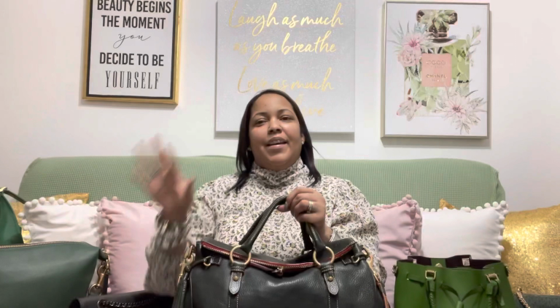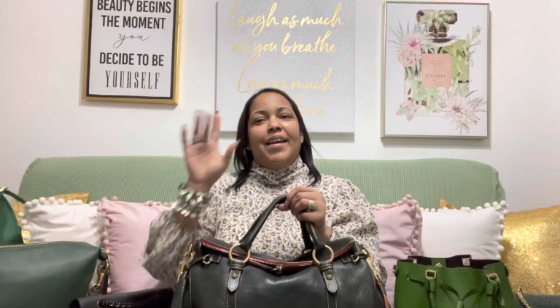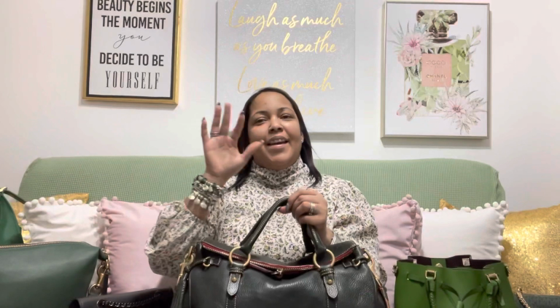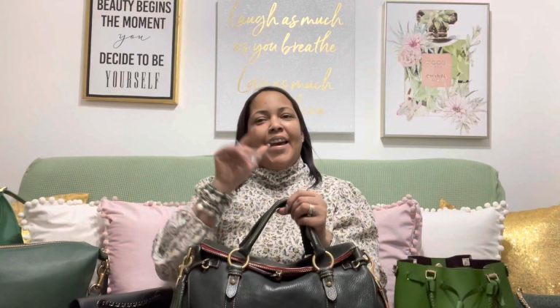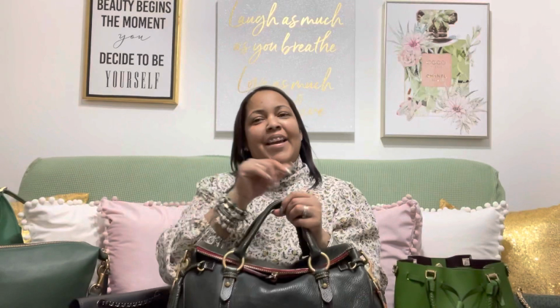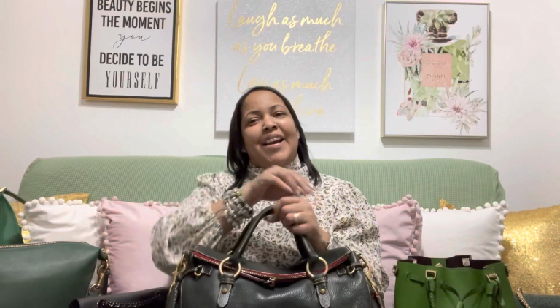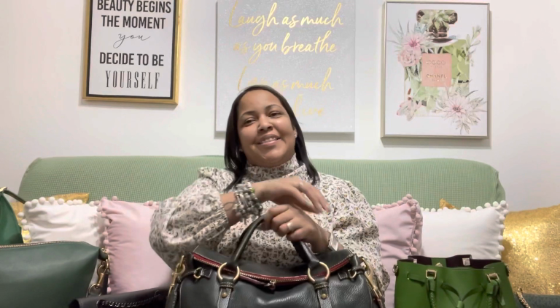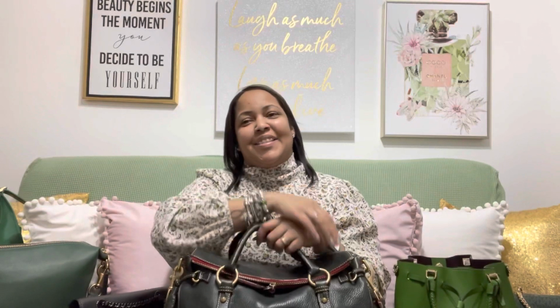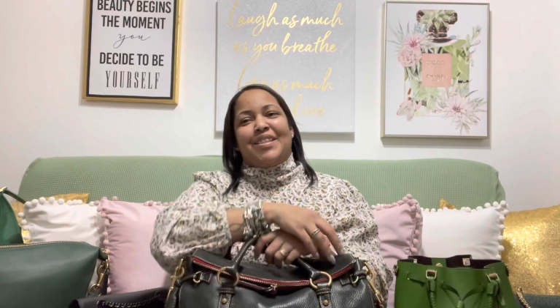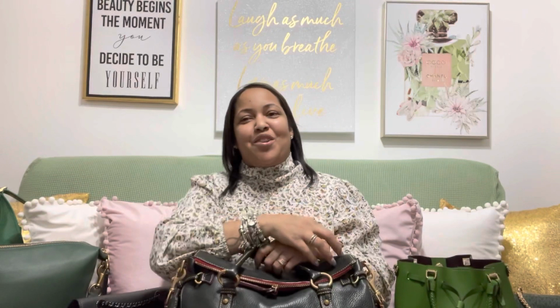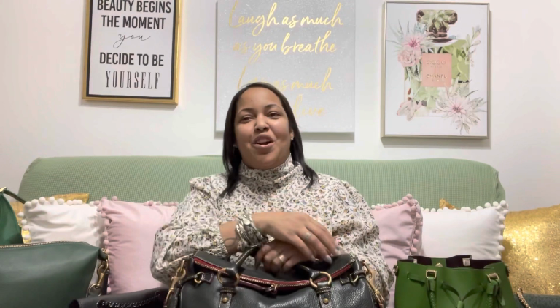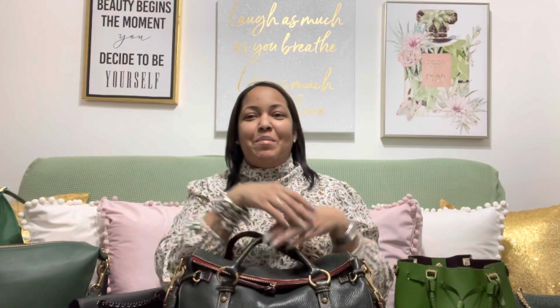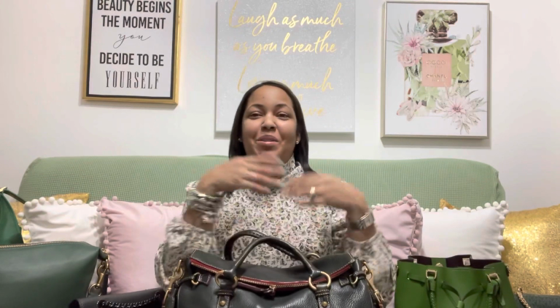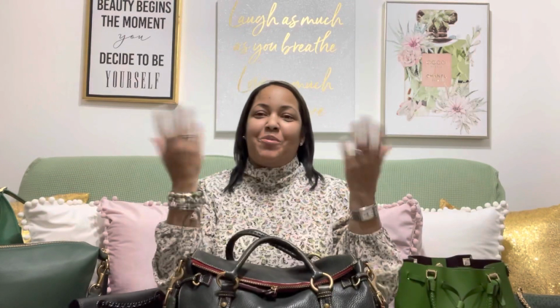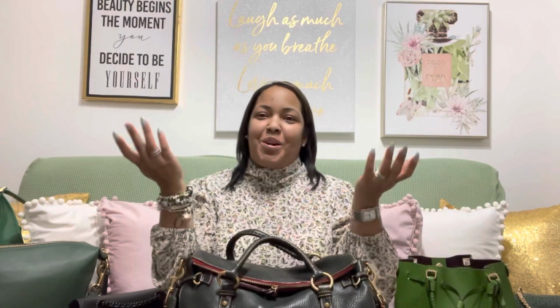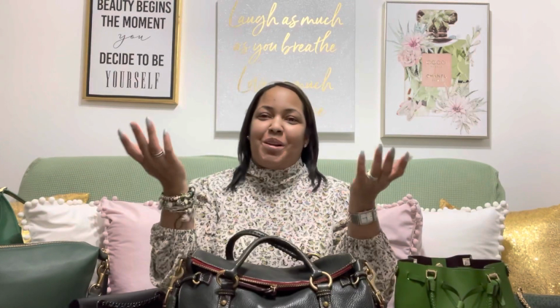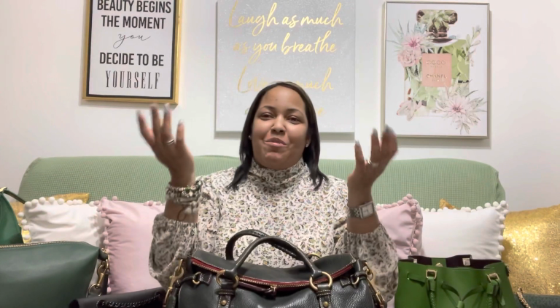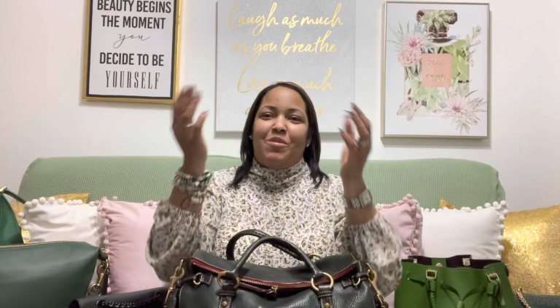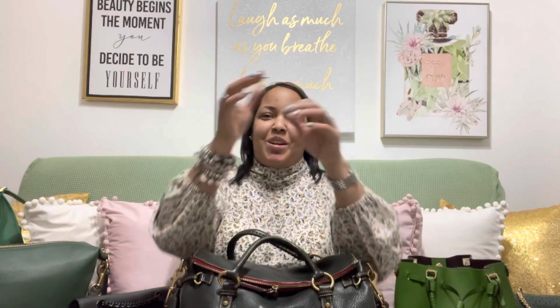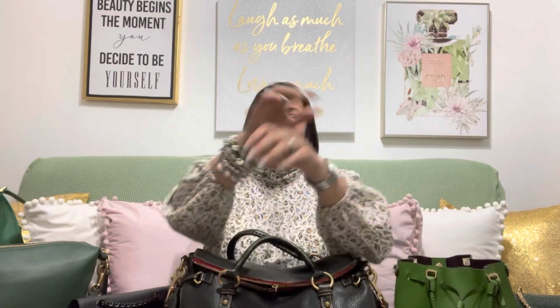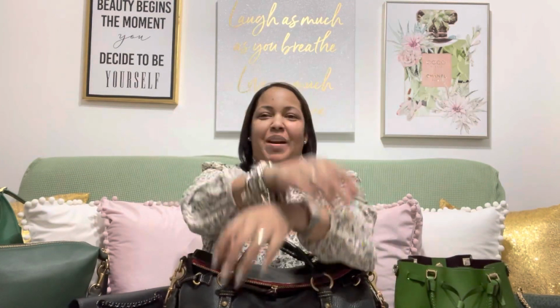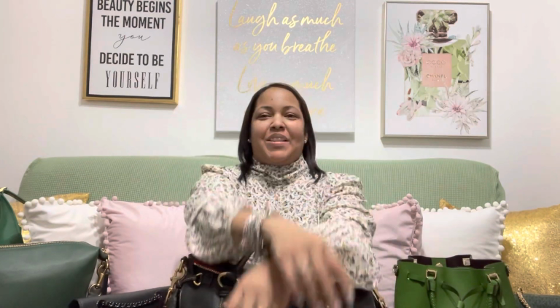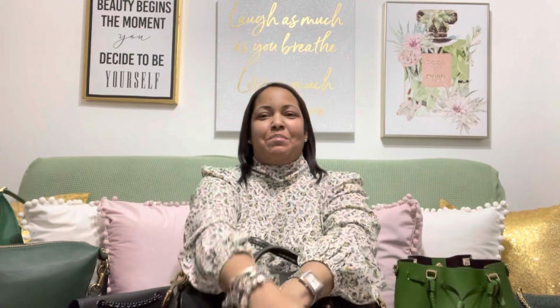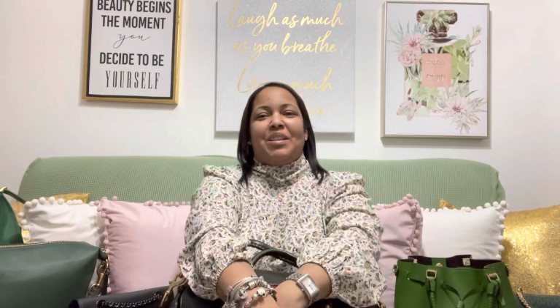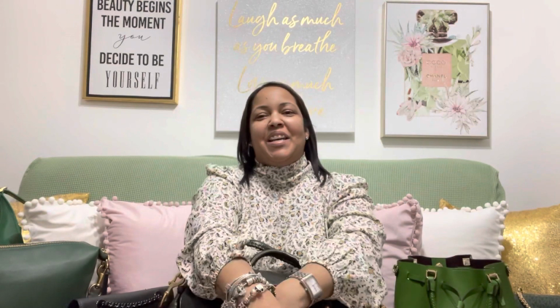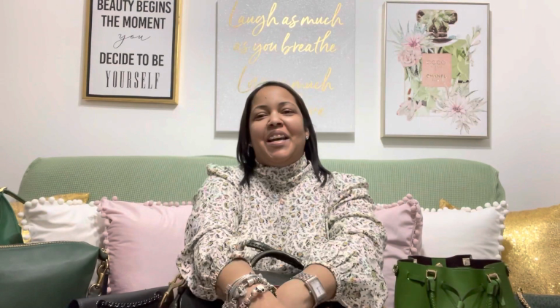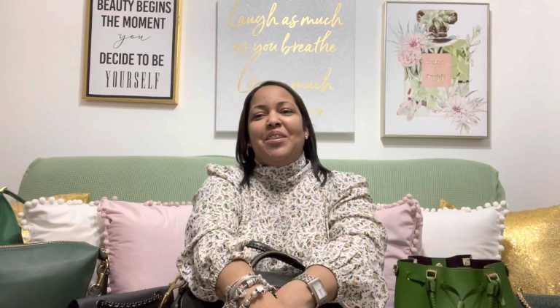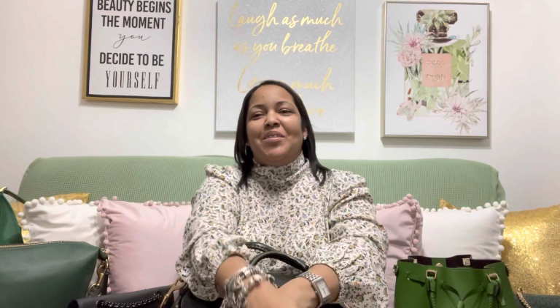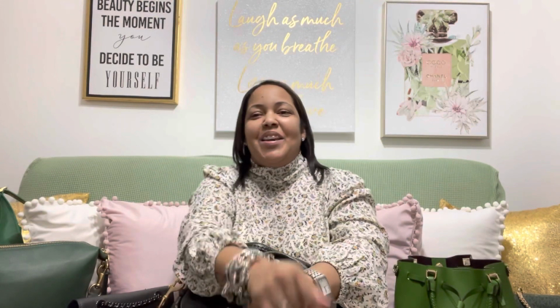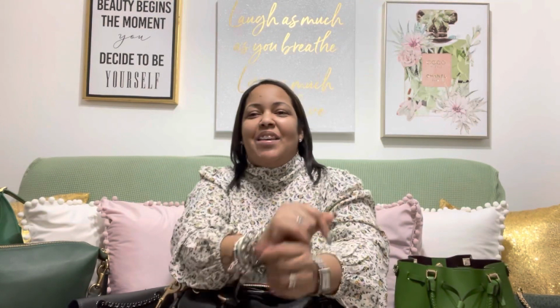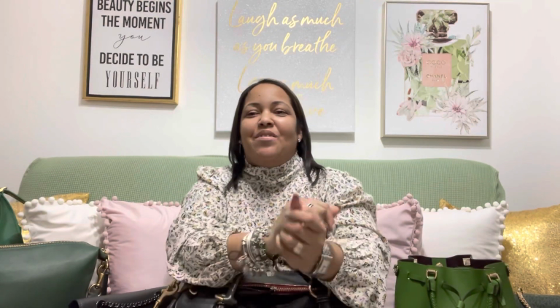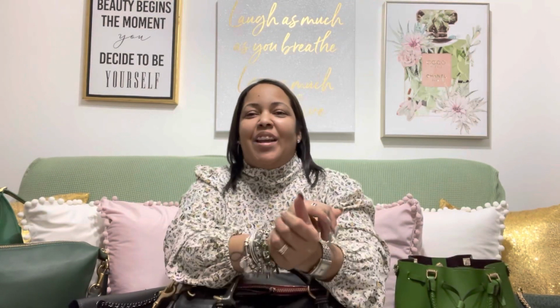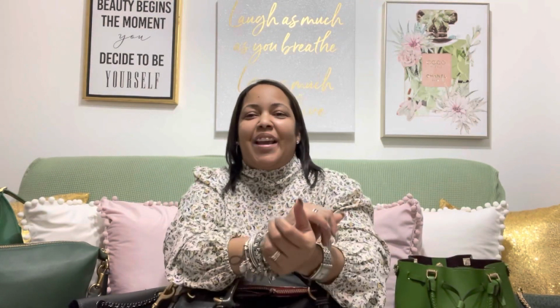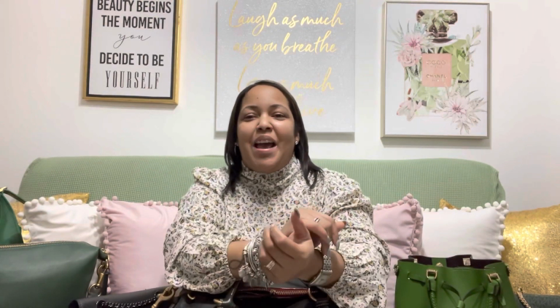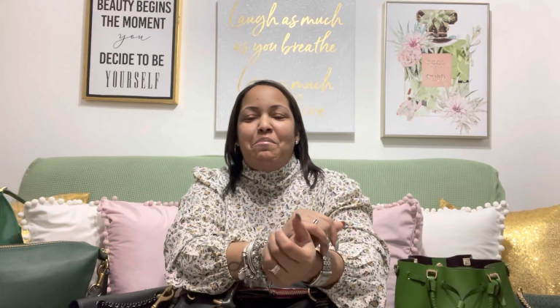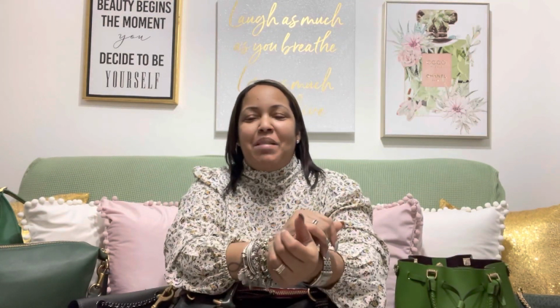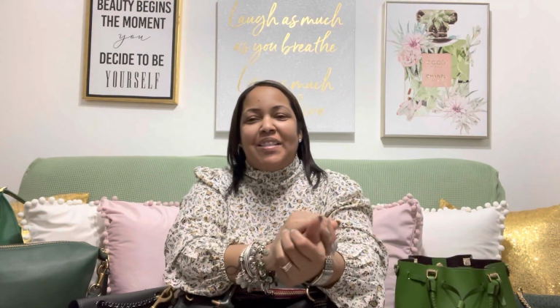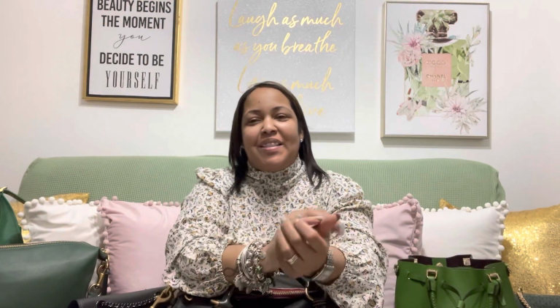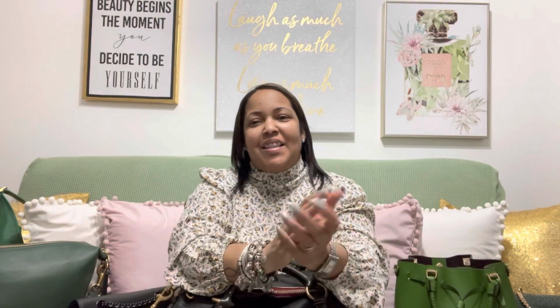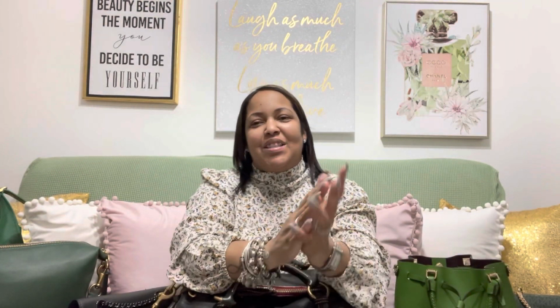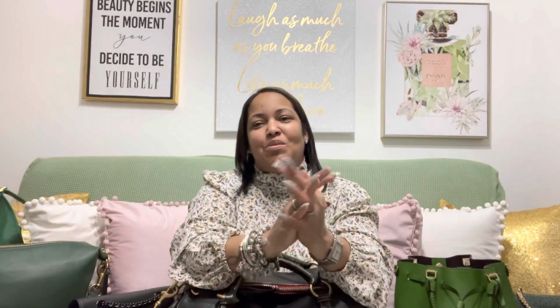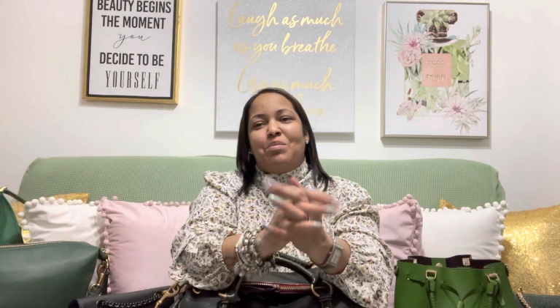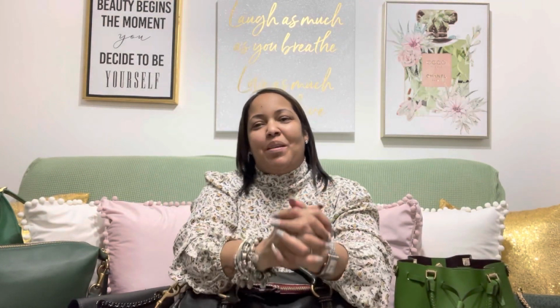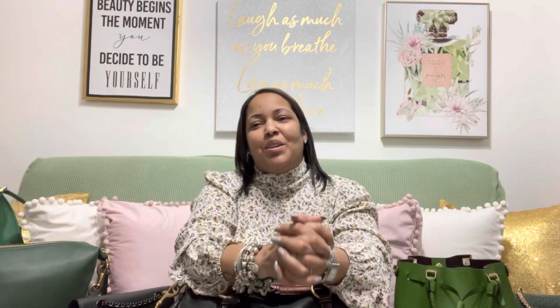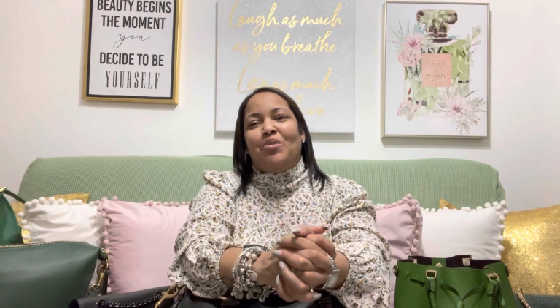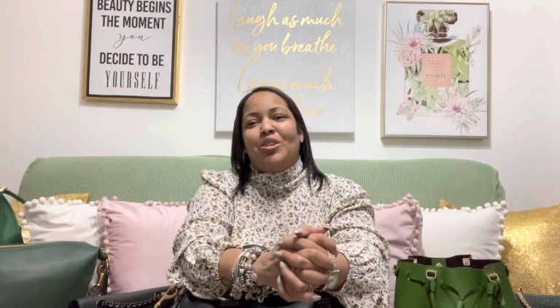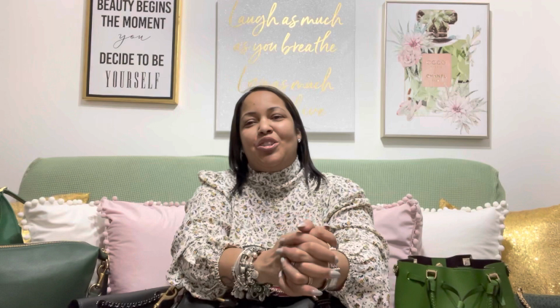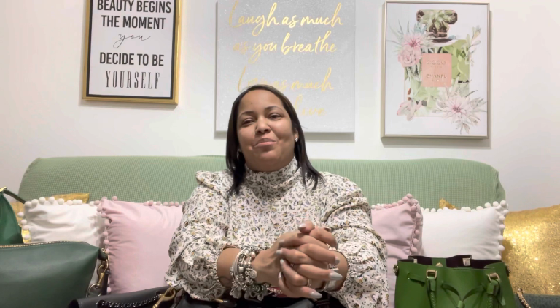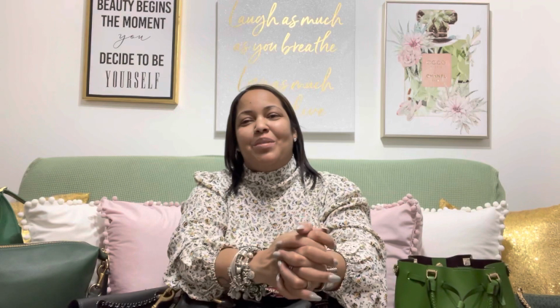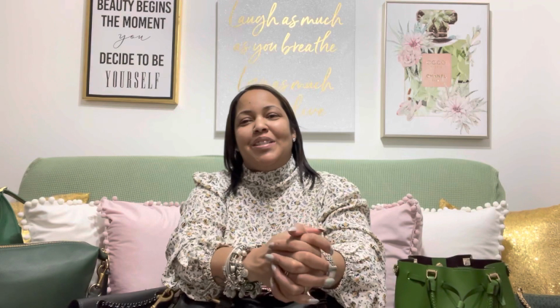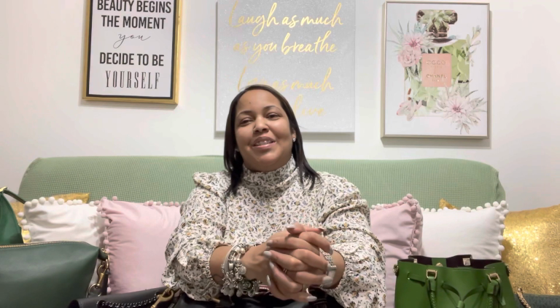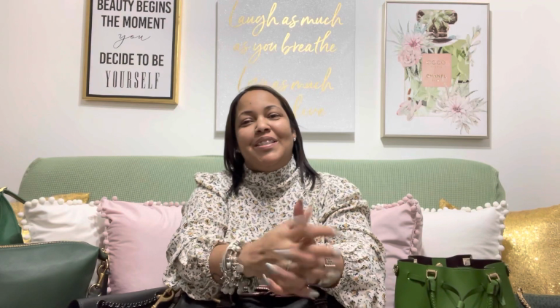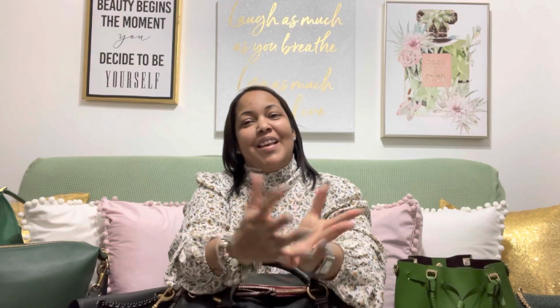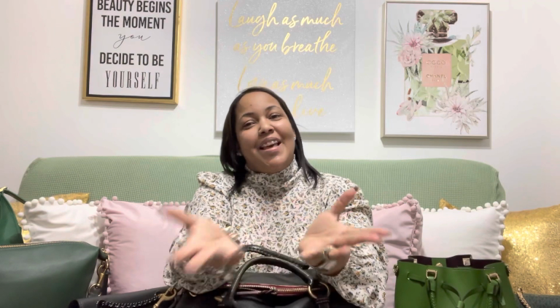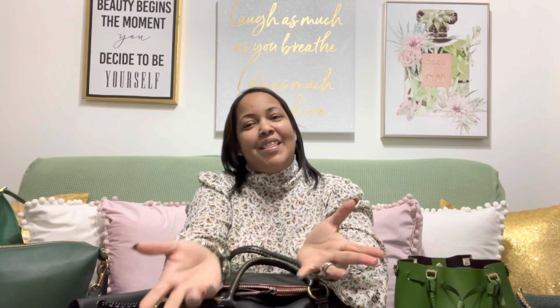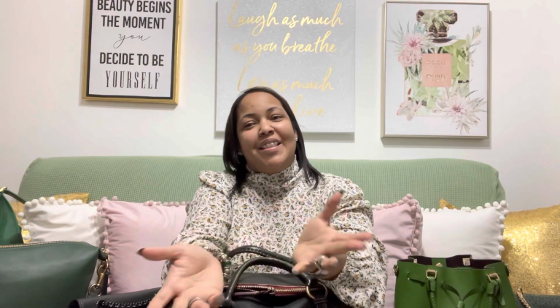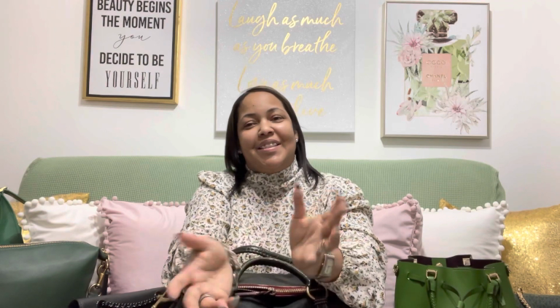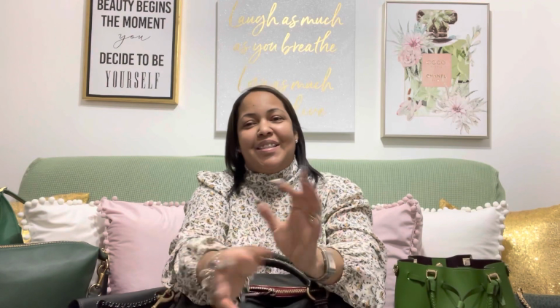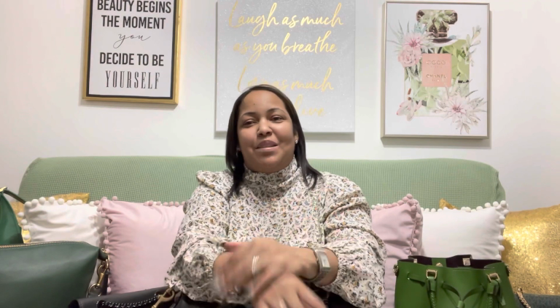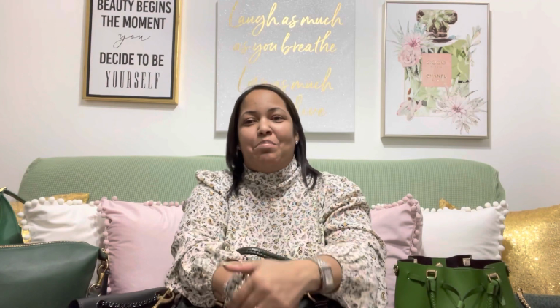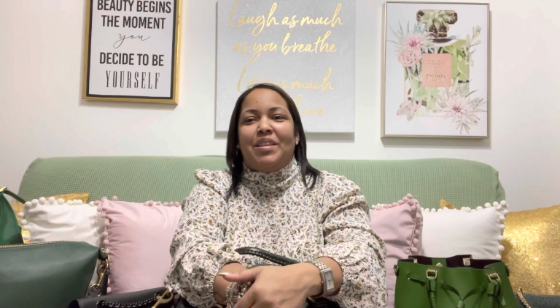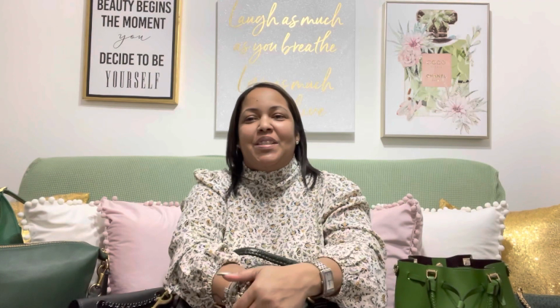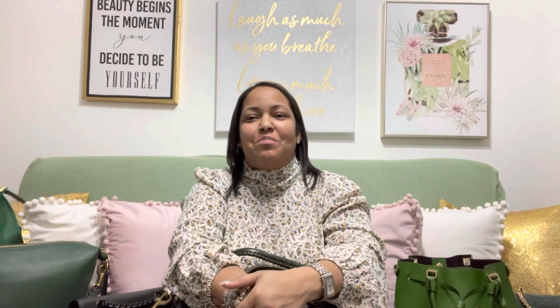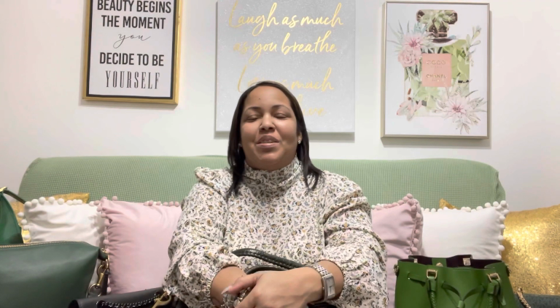Hey guys, this is Carmen. Welcome and welcome back to my channel. If you like handbags, accessories, Pandora, charm bracelets, this is the place to be.